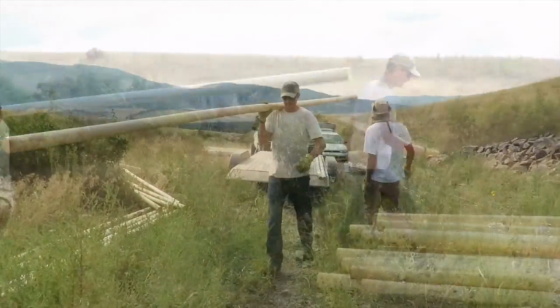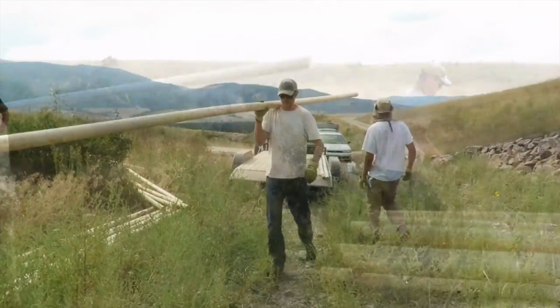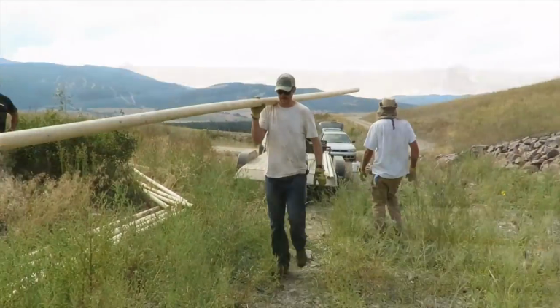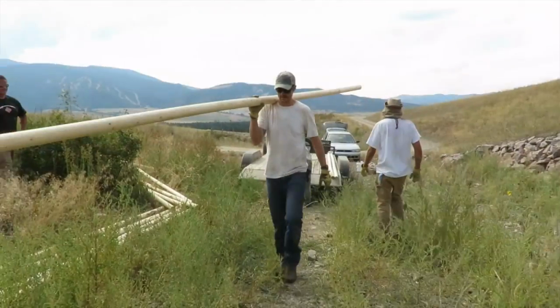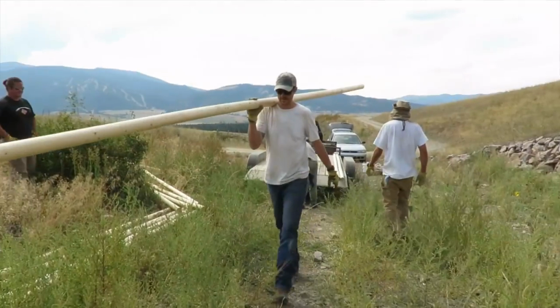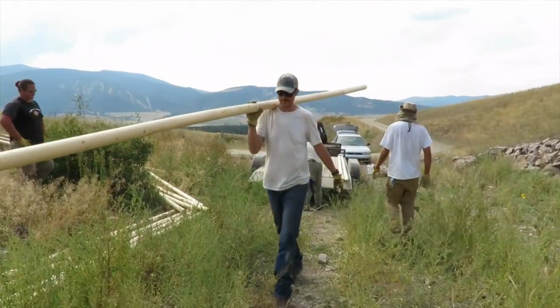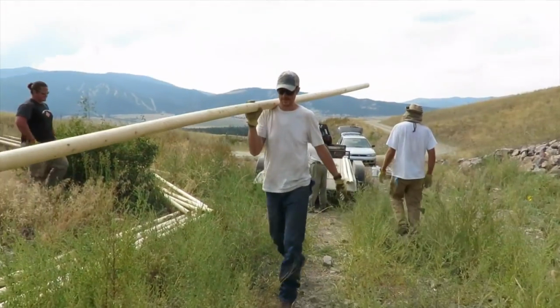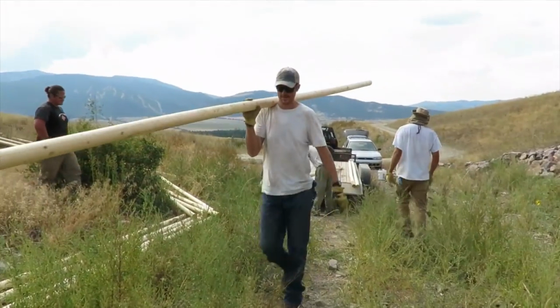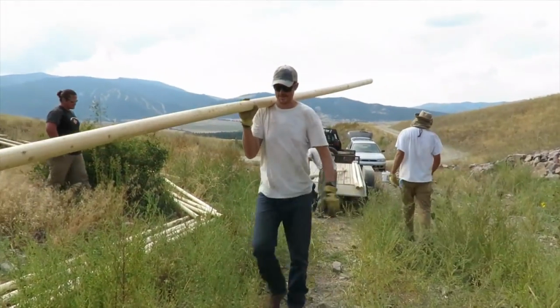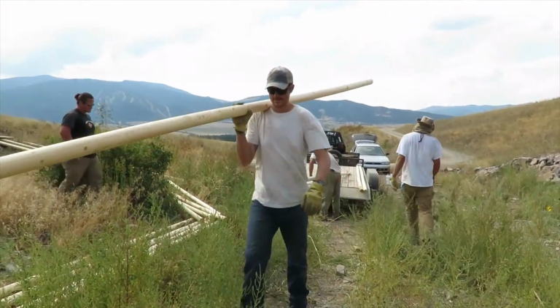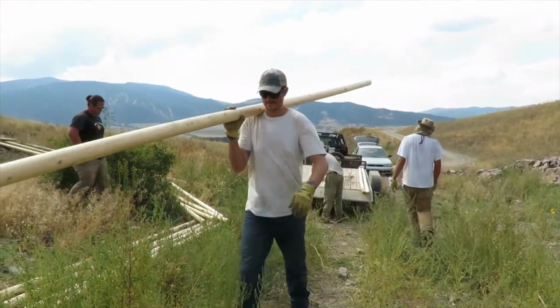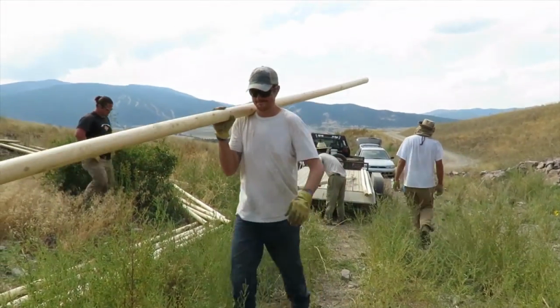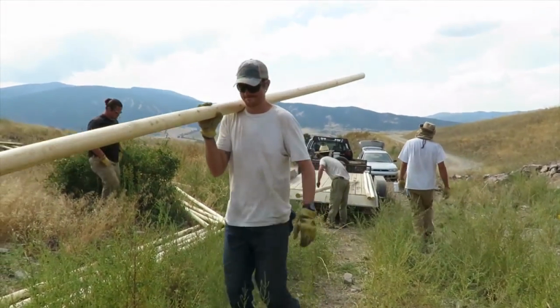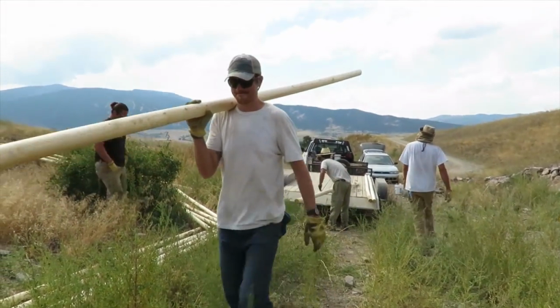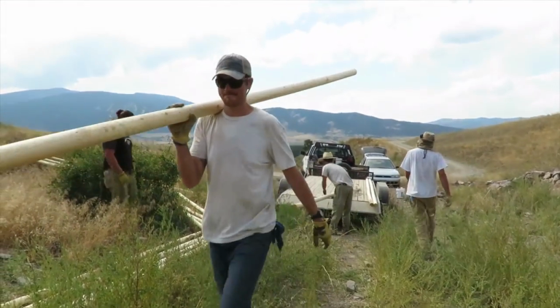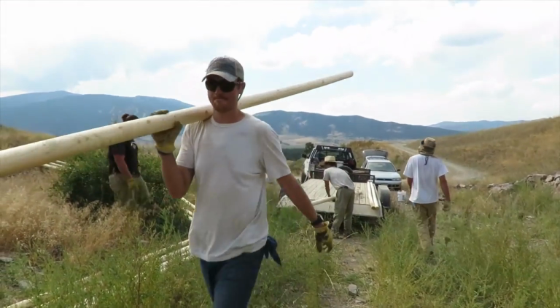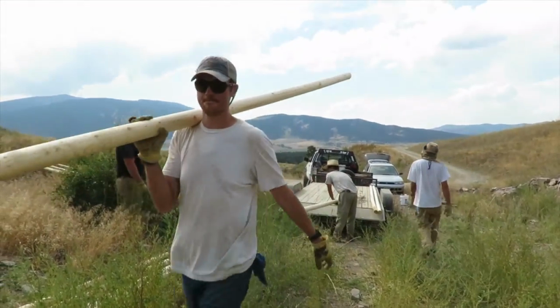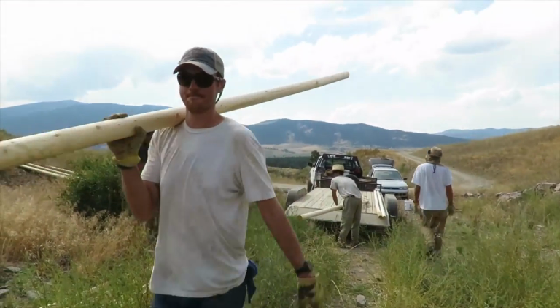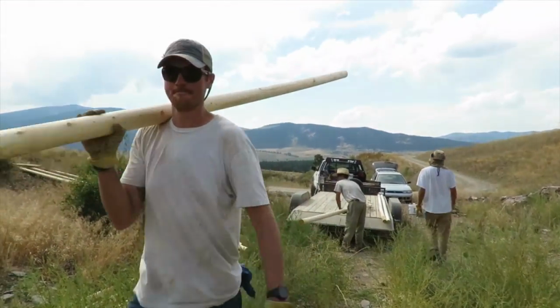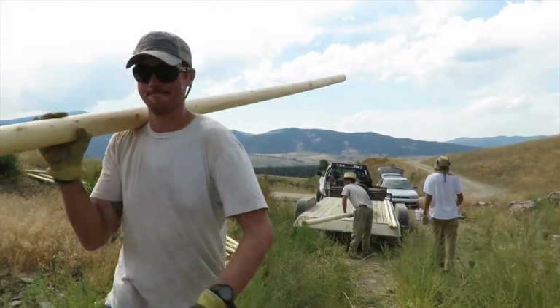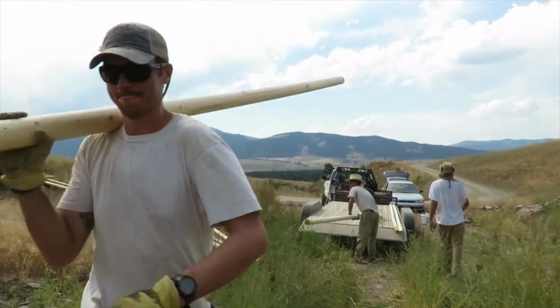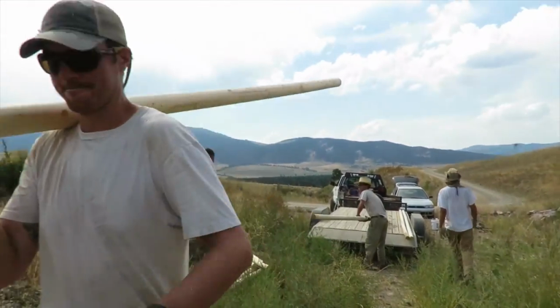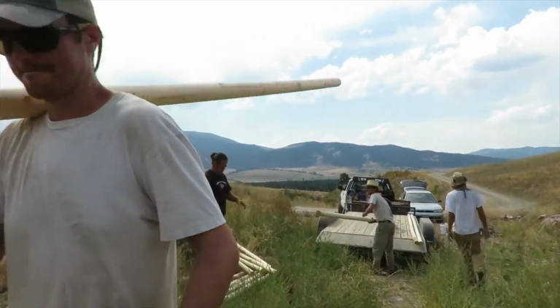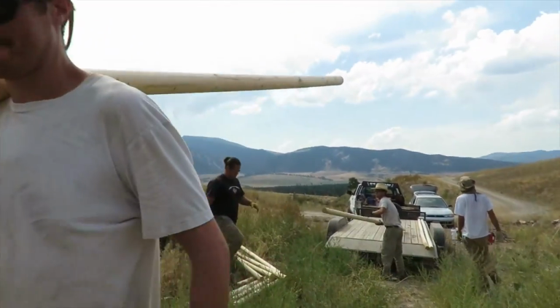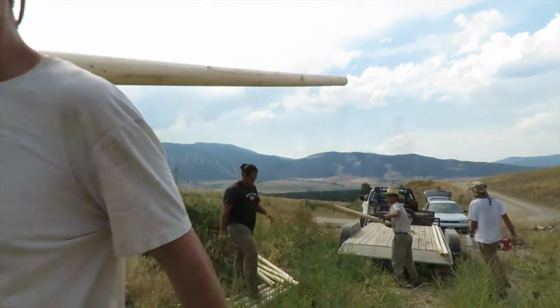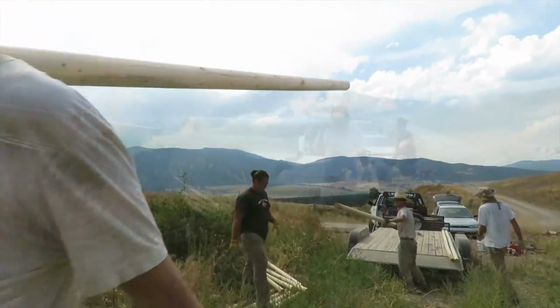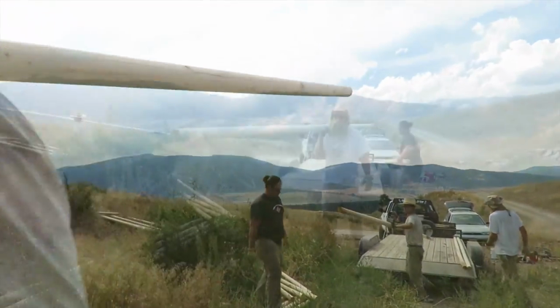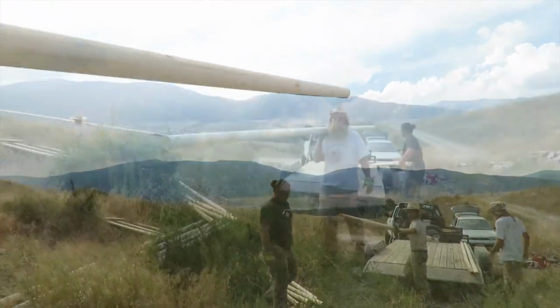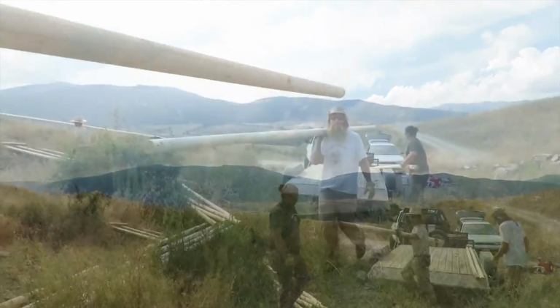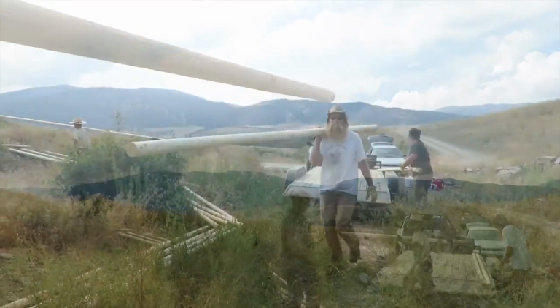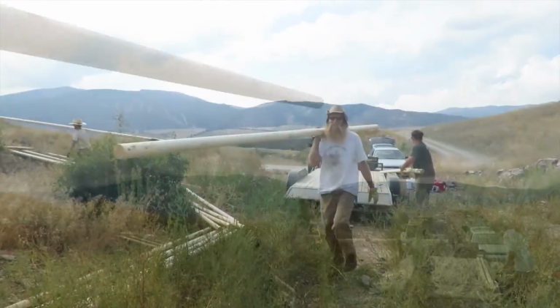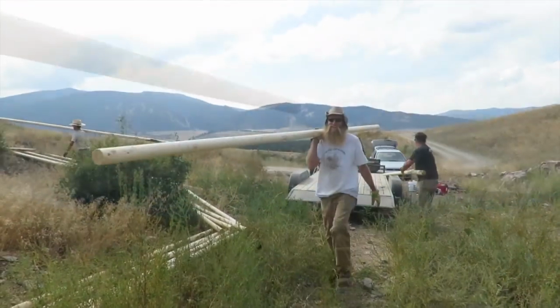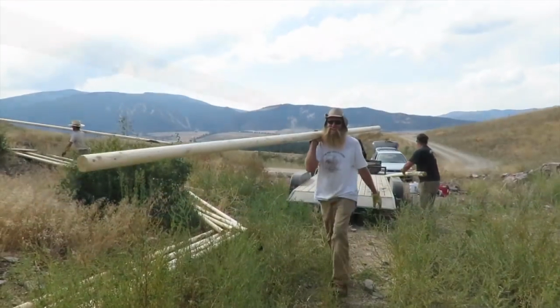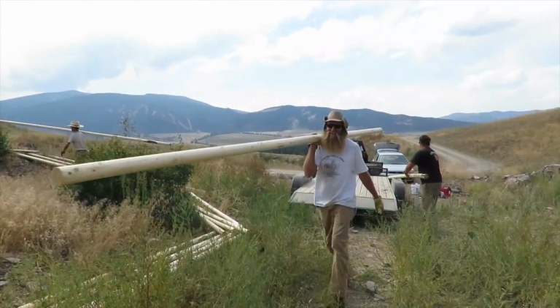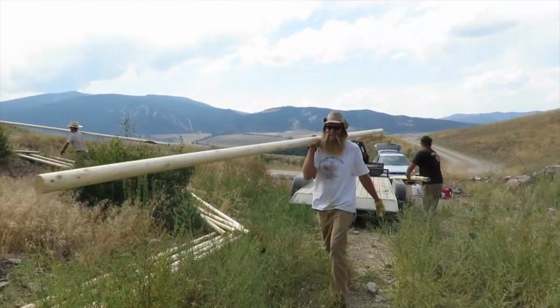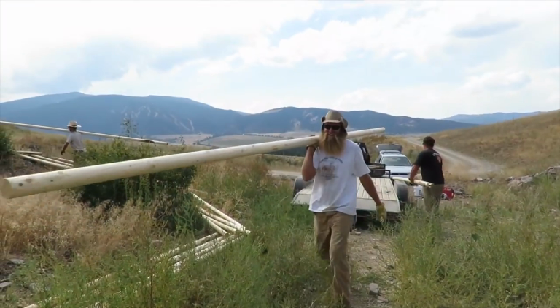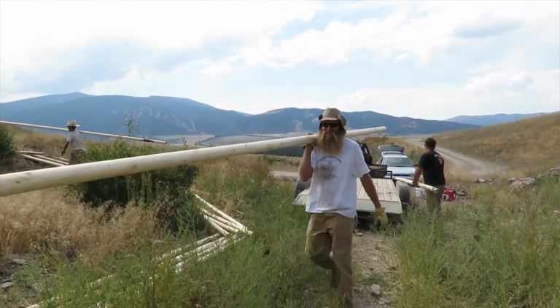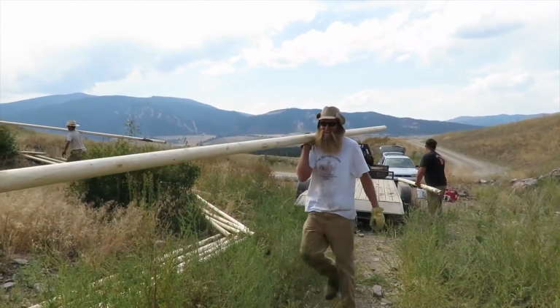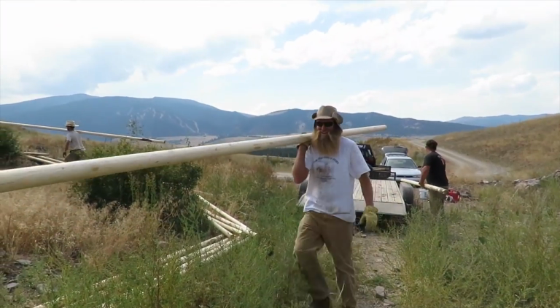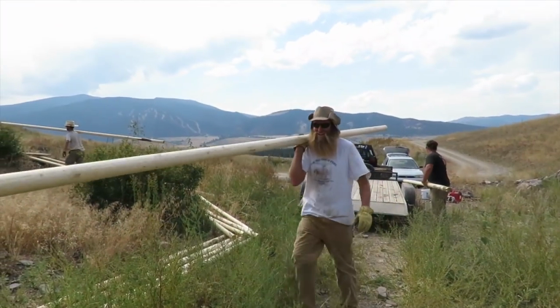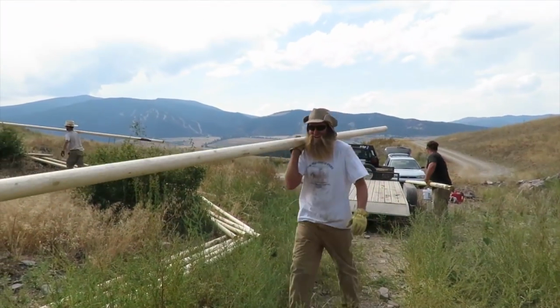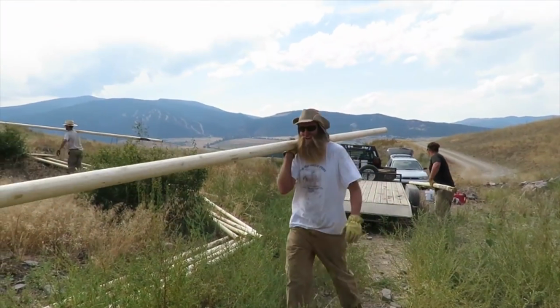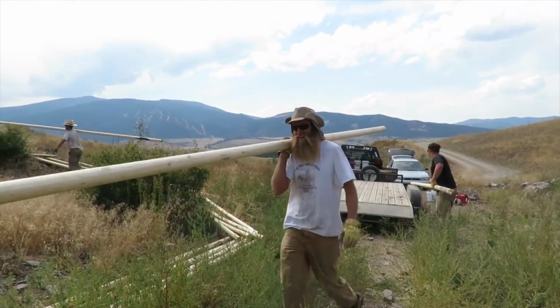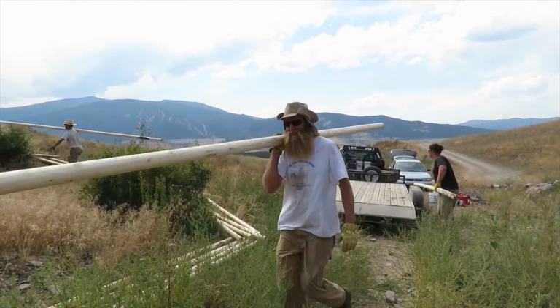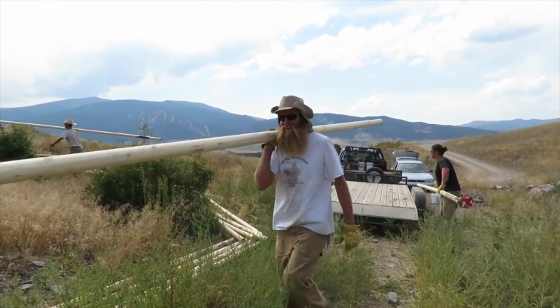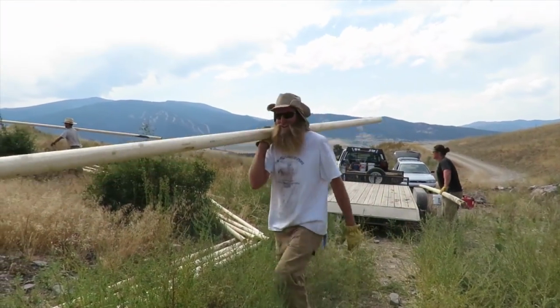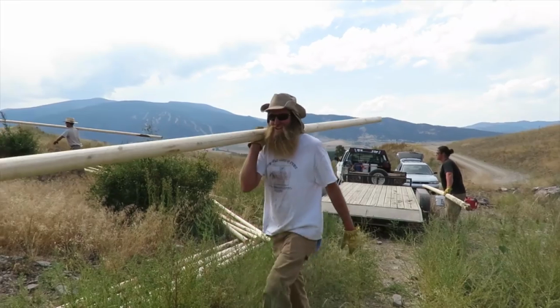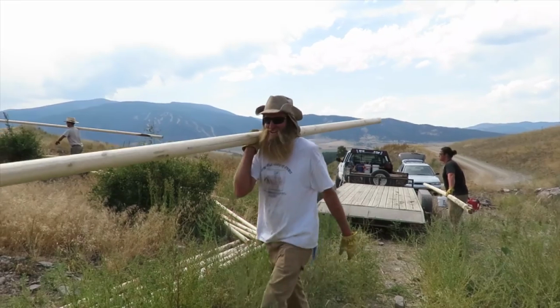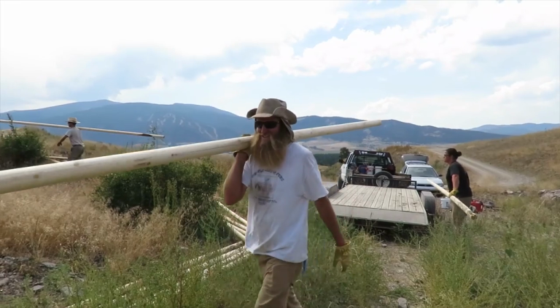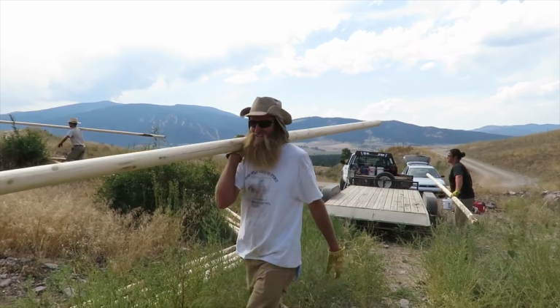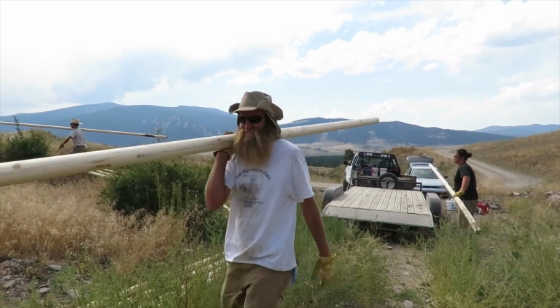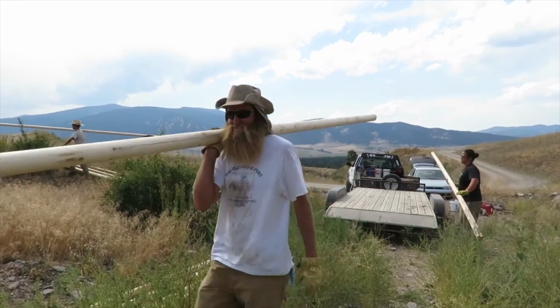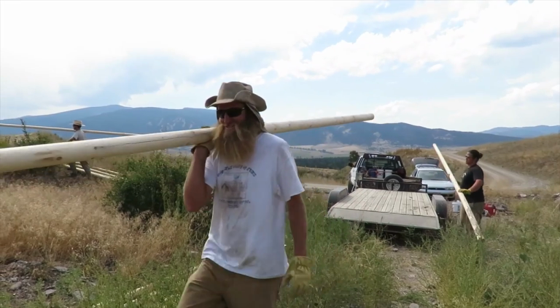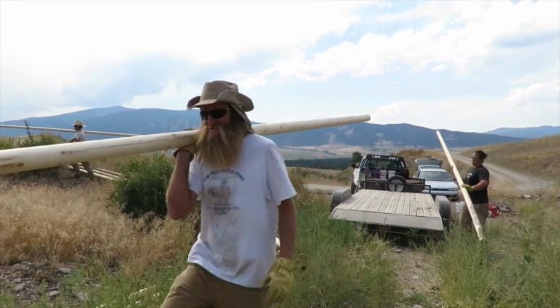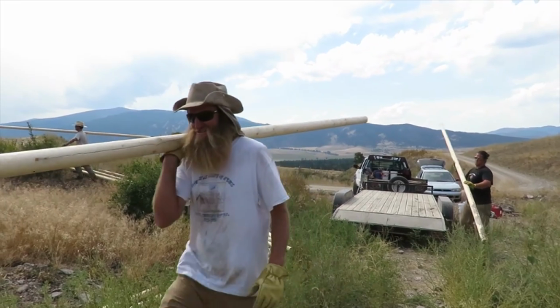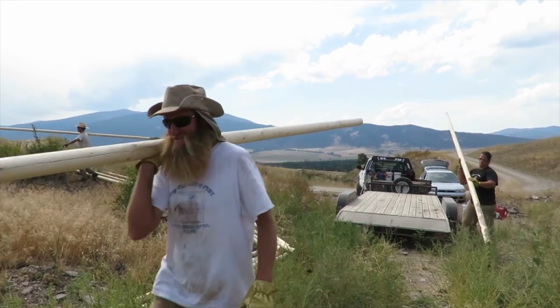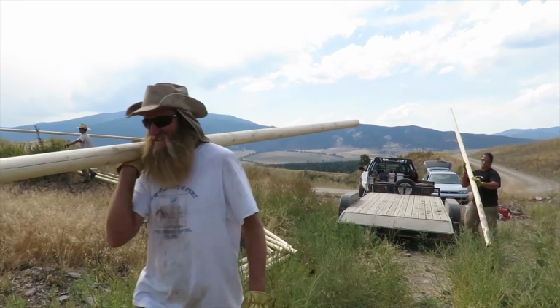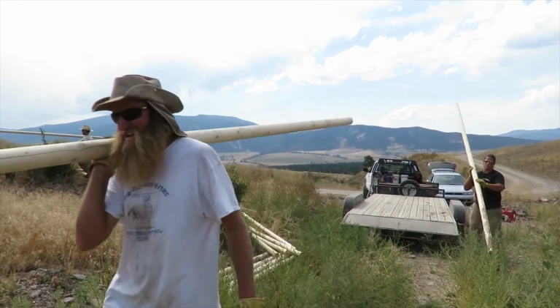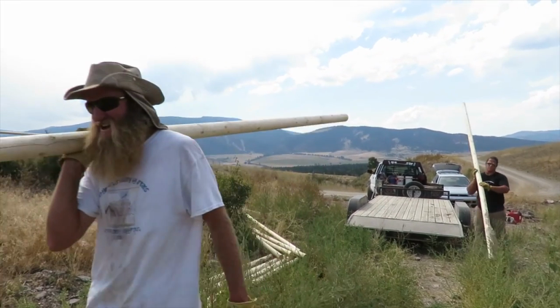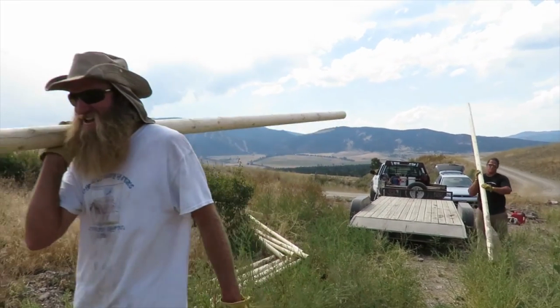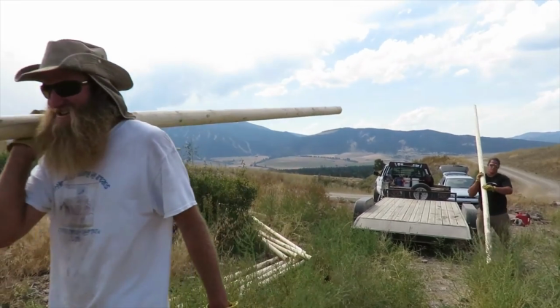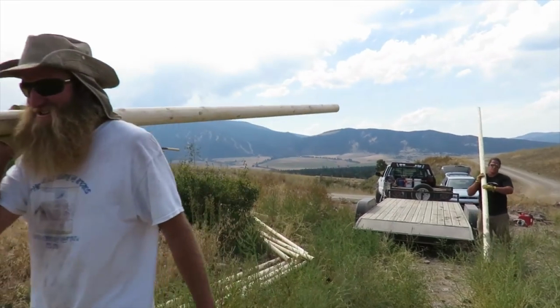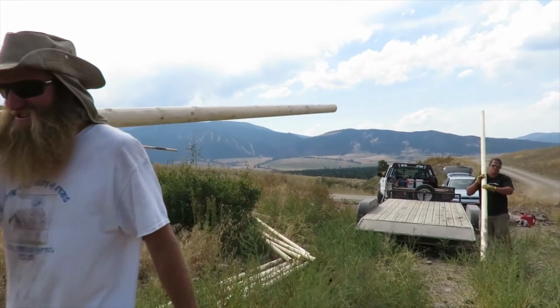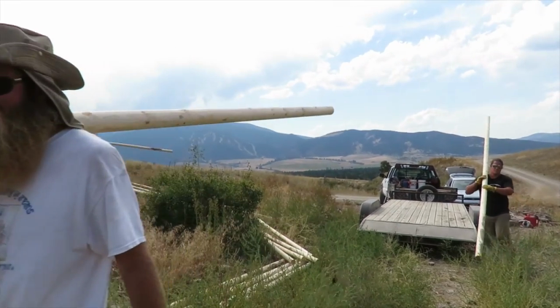The restoration crew carry beams to the construction site. Each beam weighs at least six pounds.